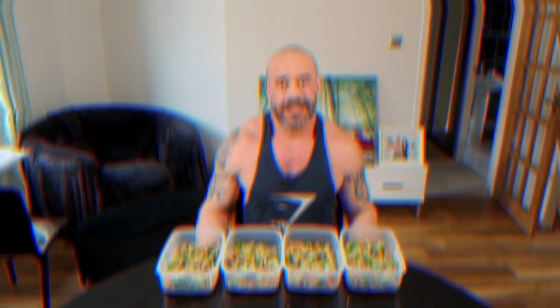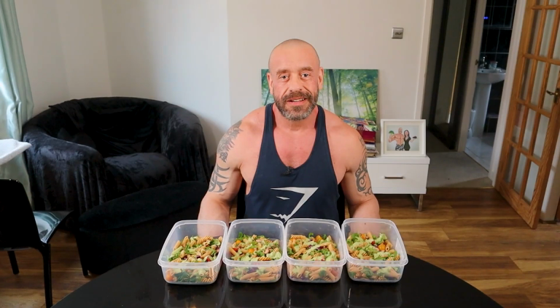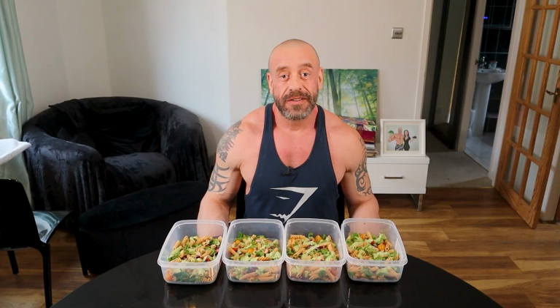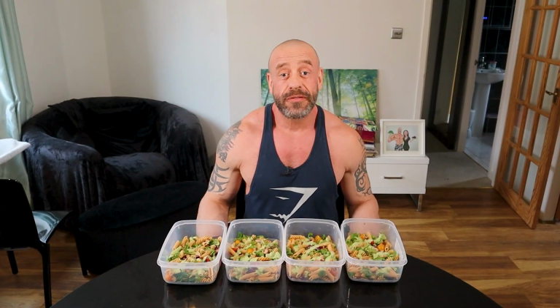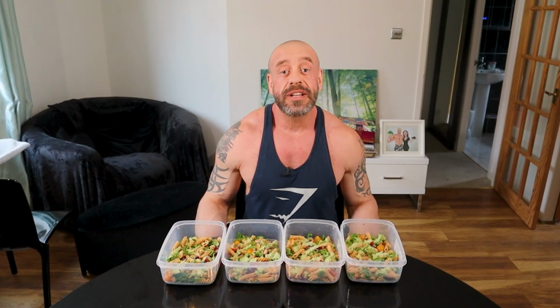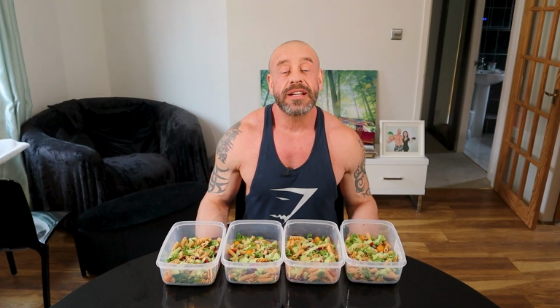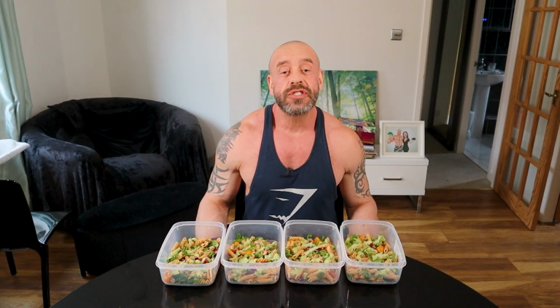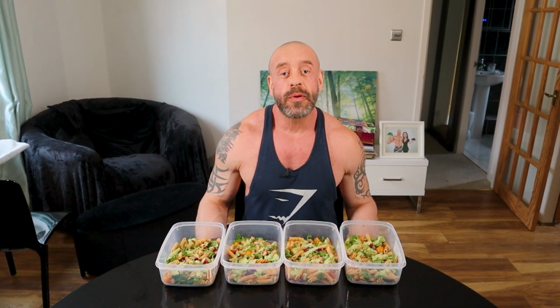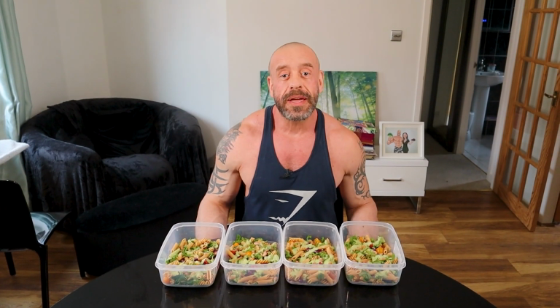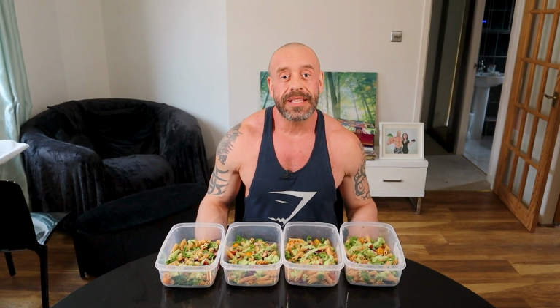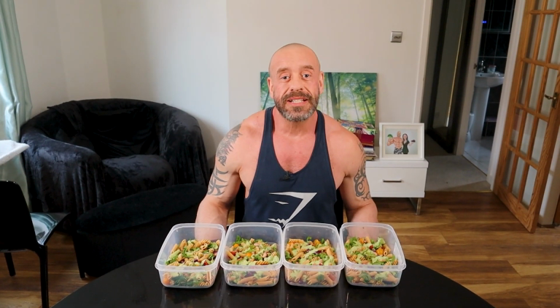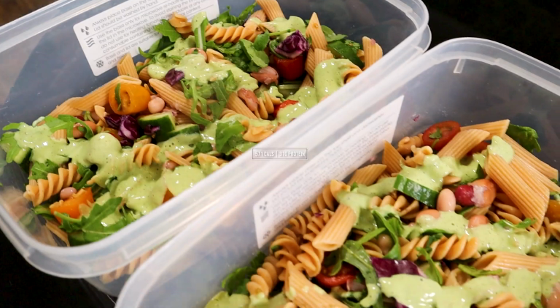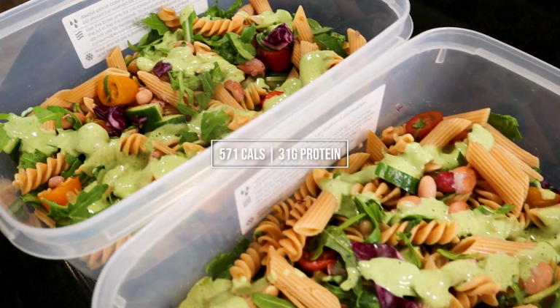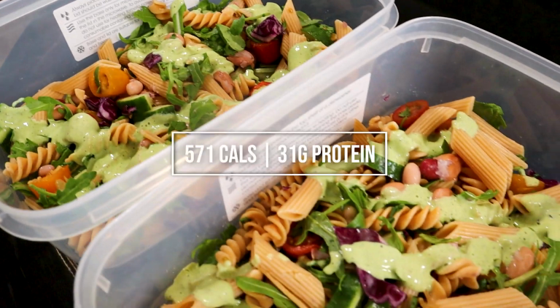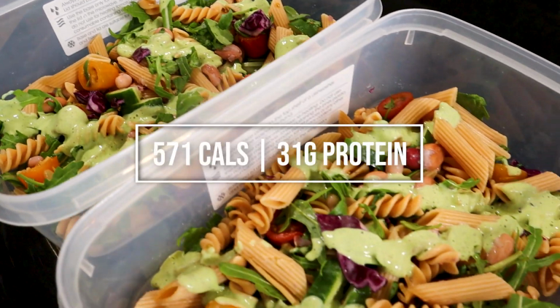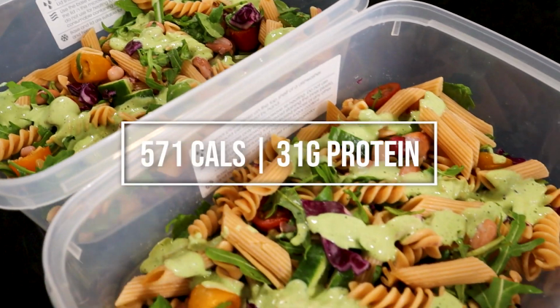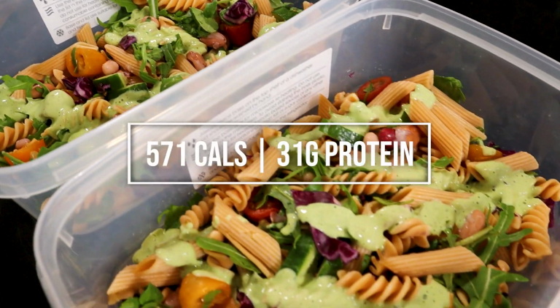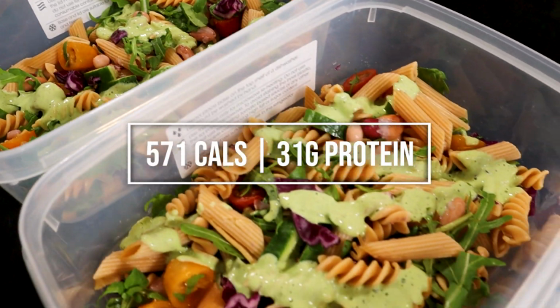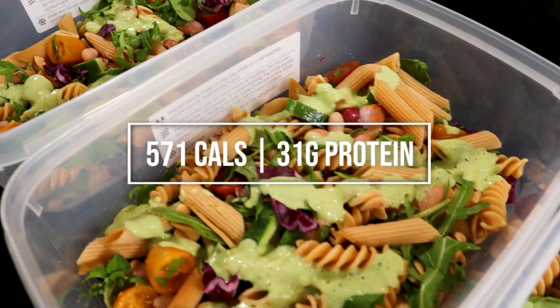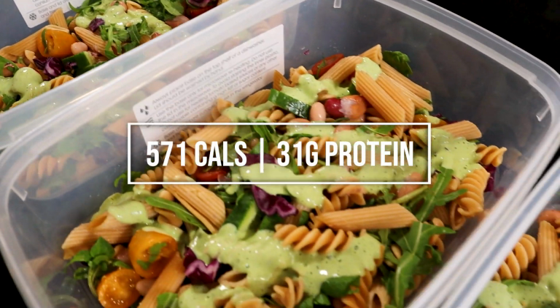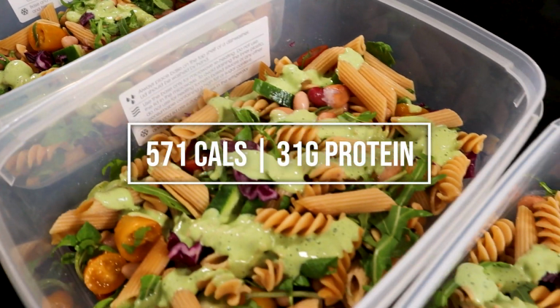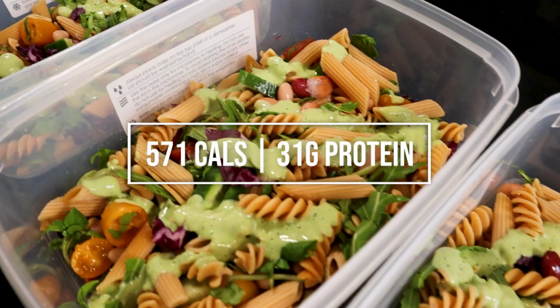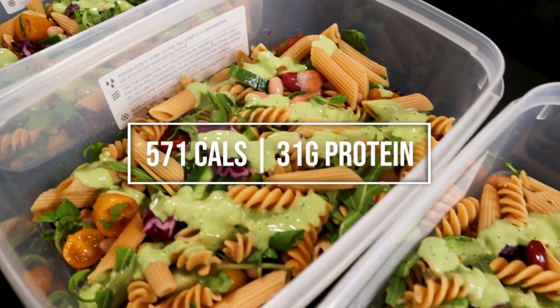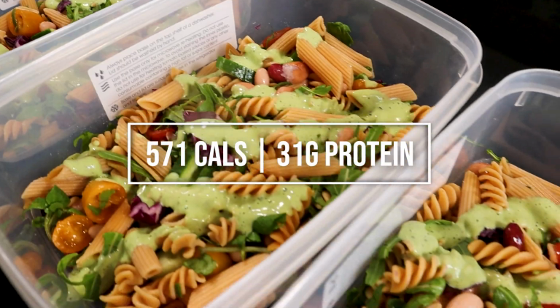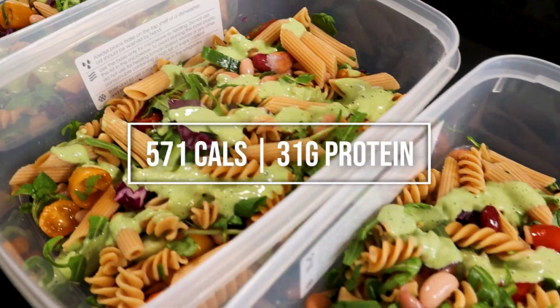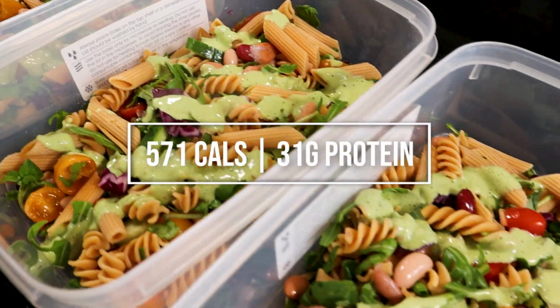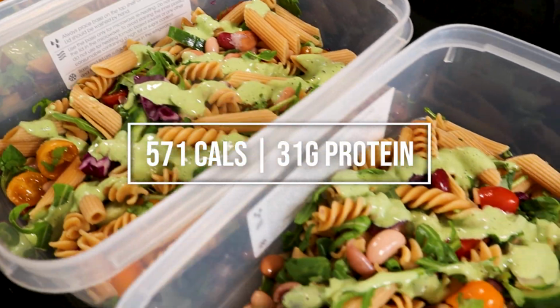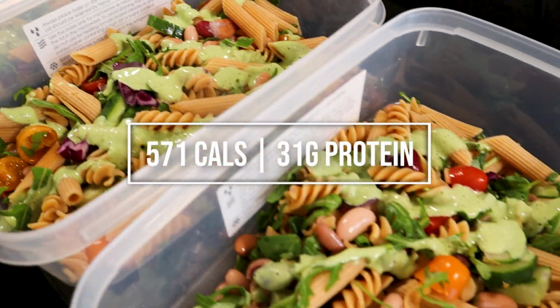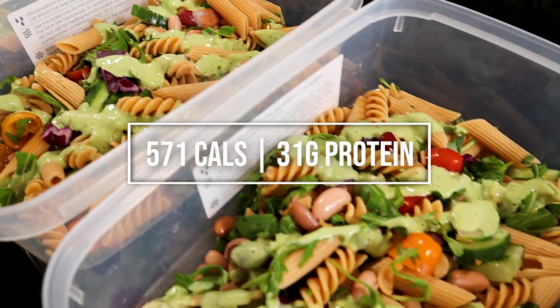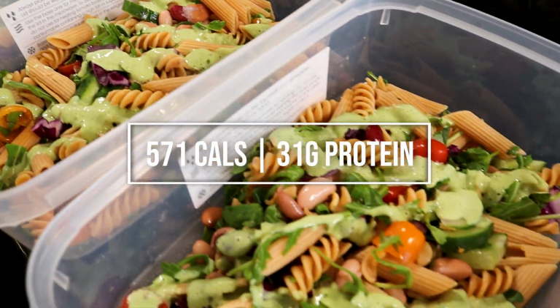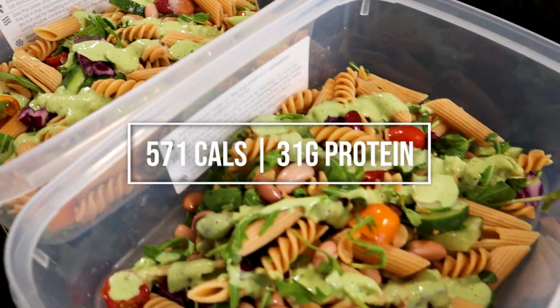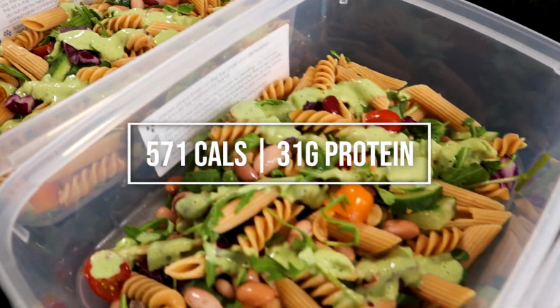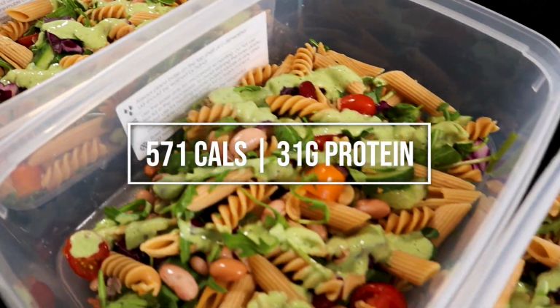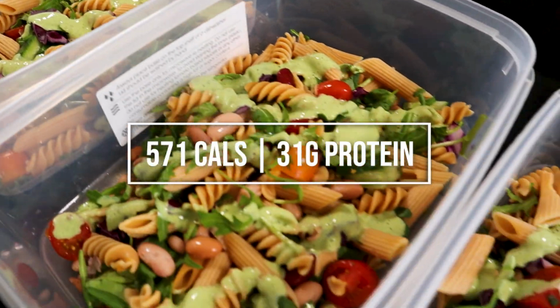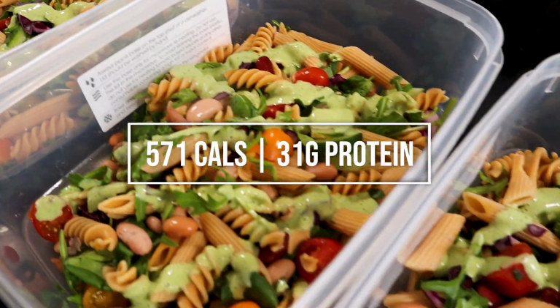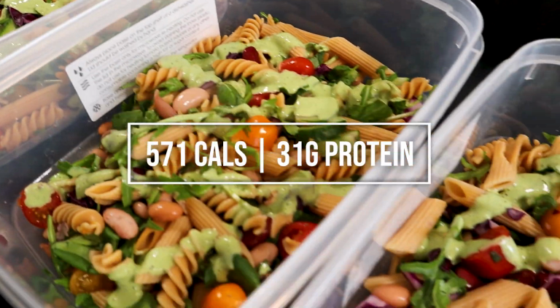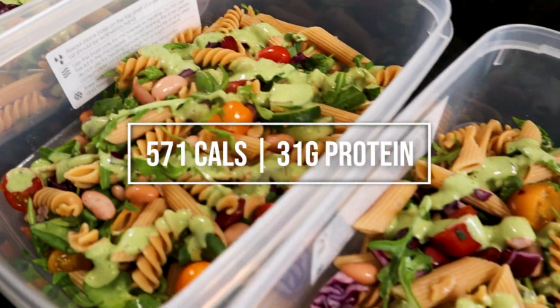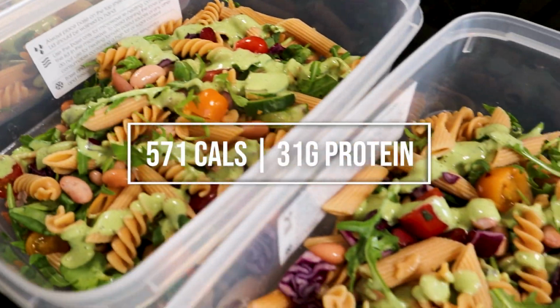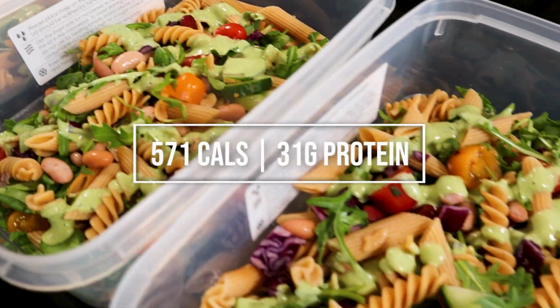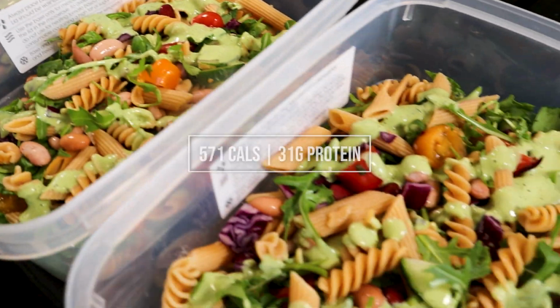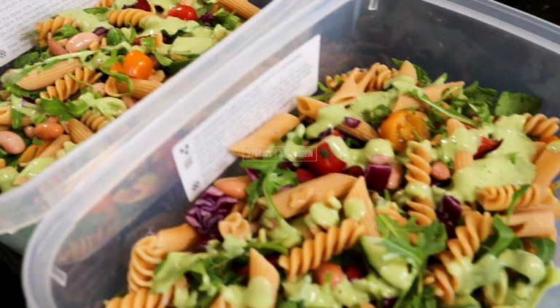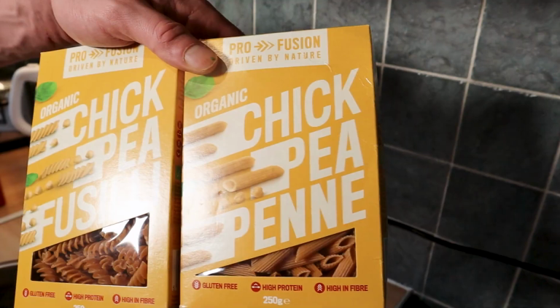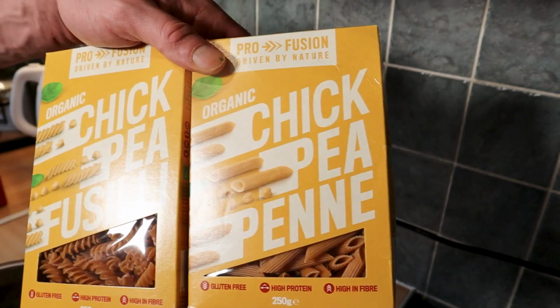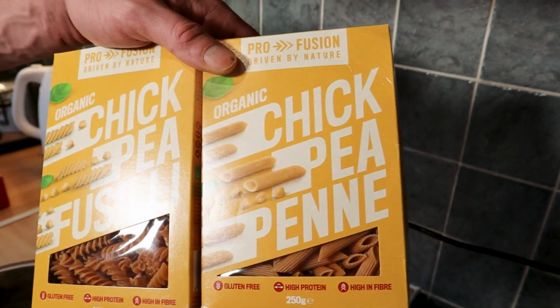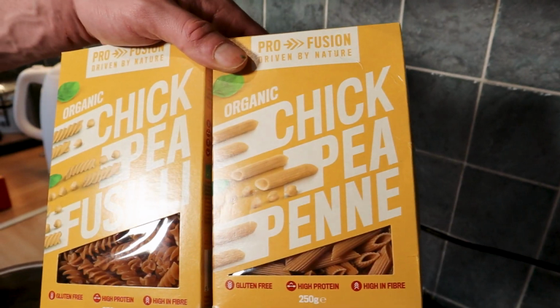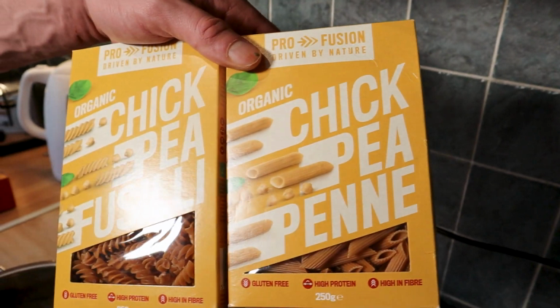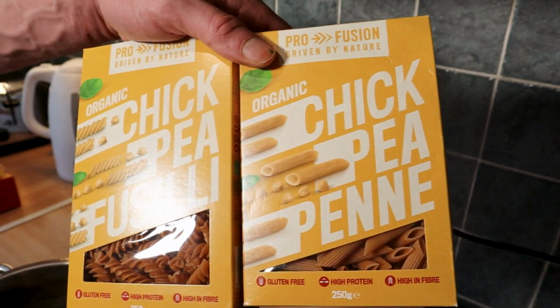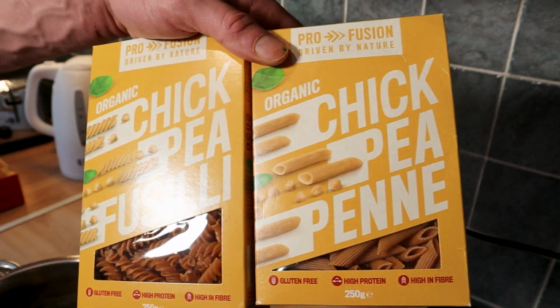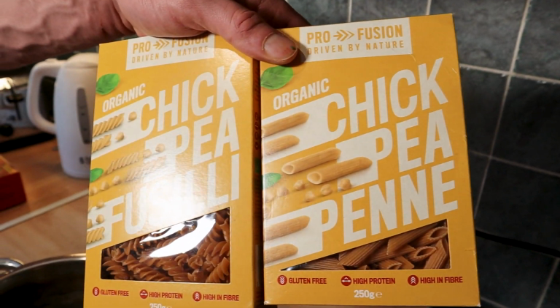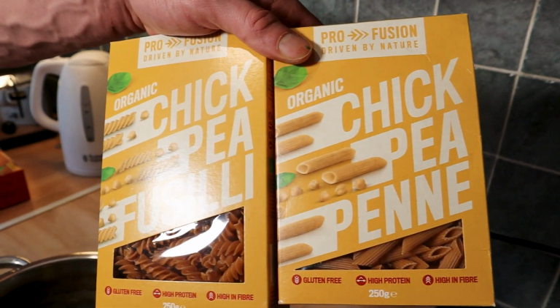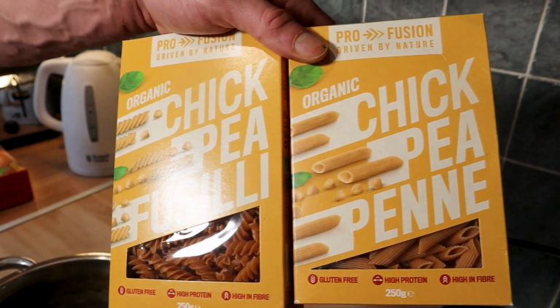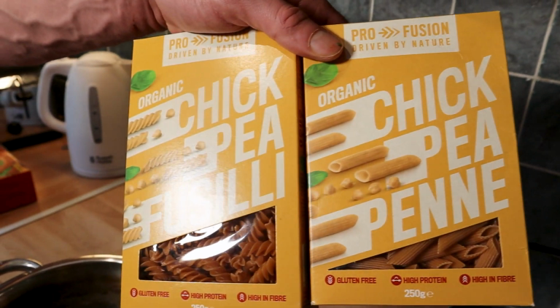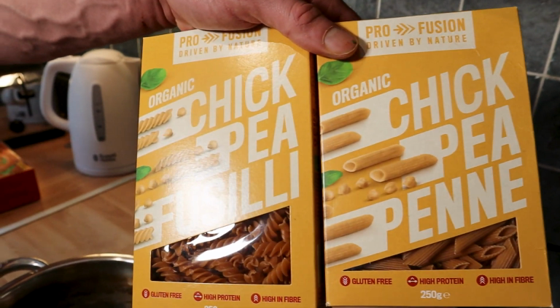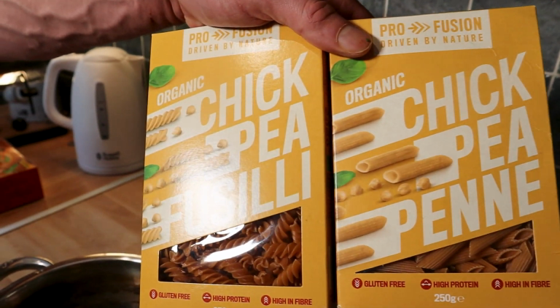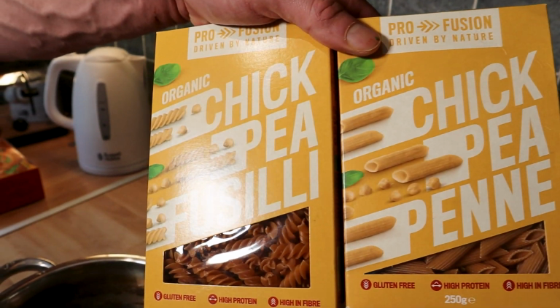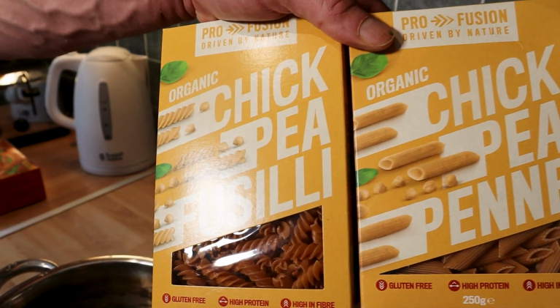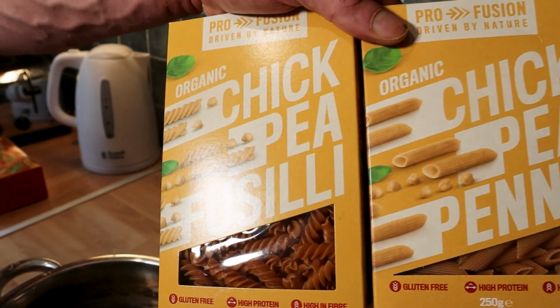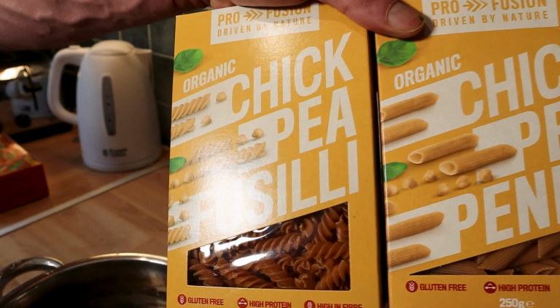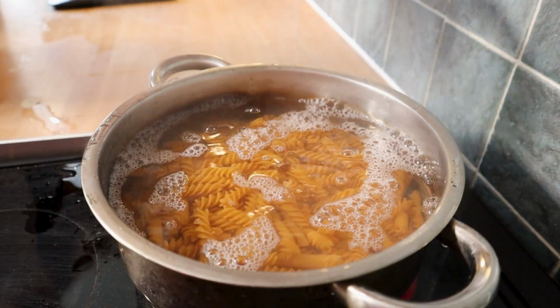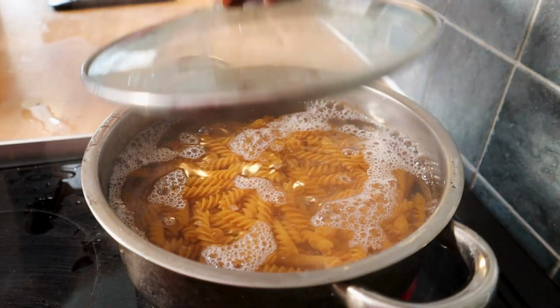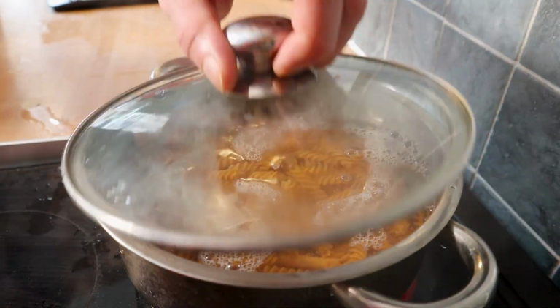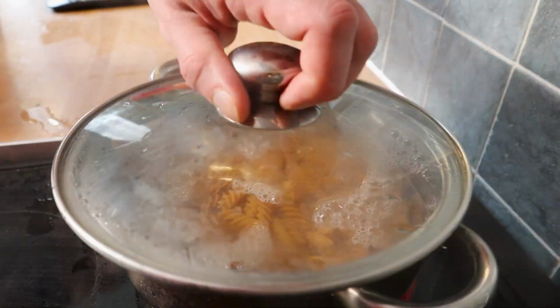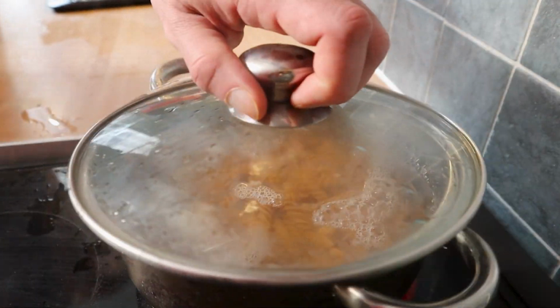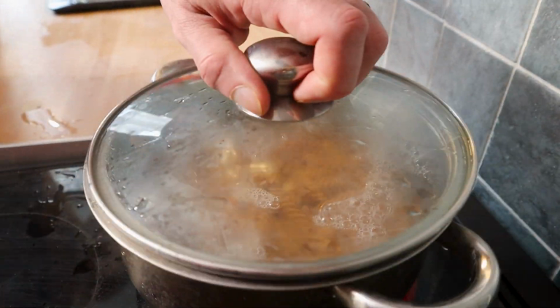For lunch, we're making chickpea pasta salad with Caesar dressing. Put 400 grams of chickpea pasta on to cook.